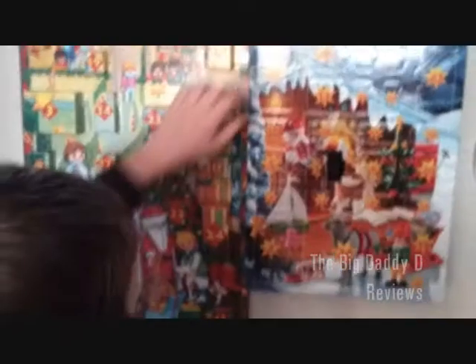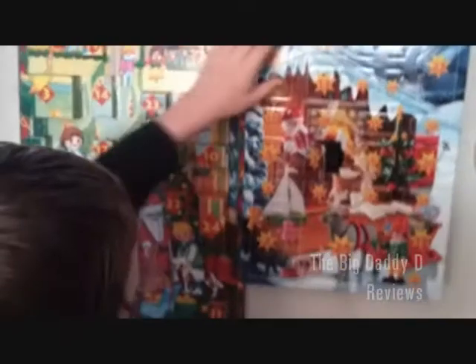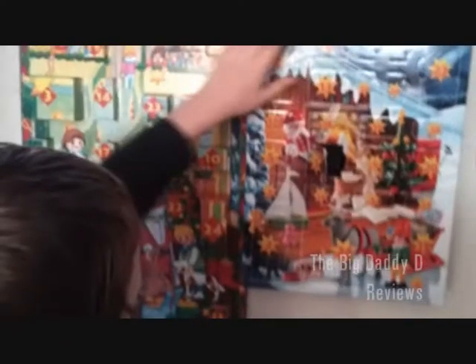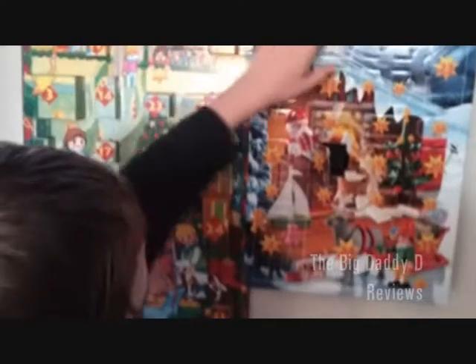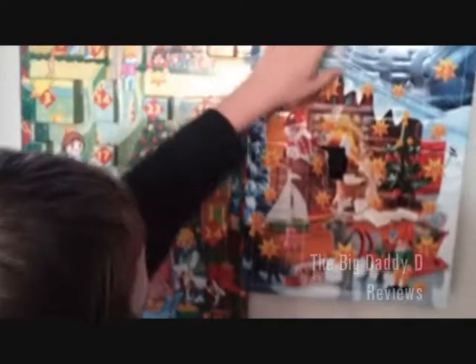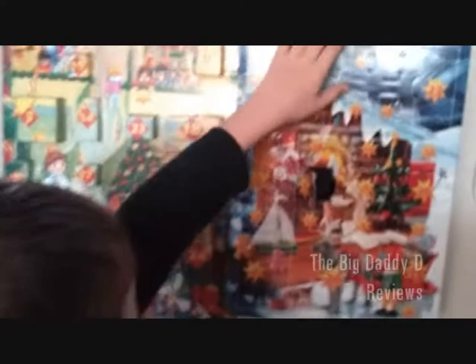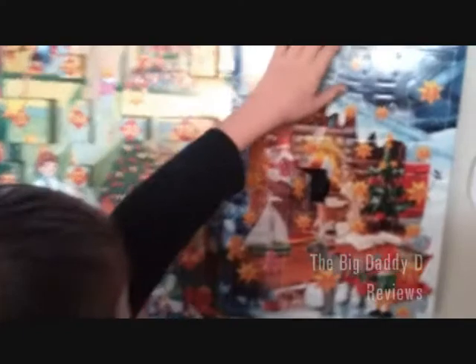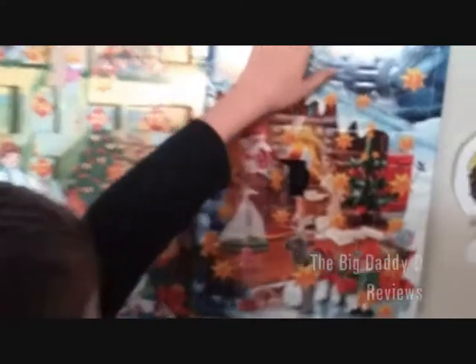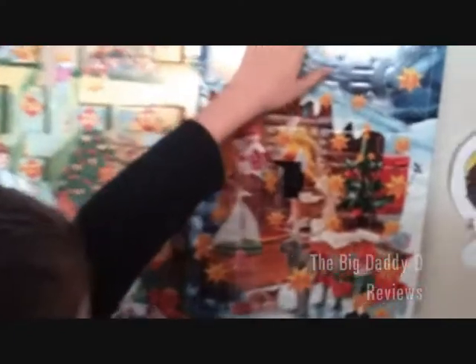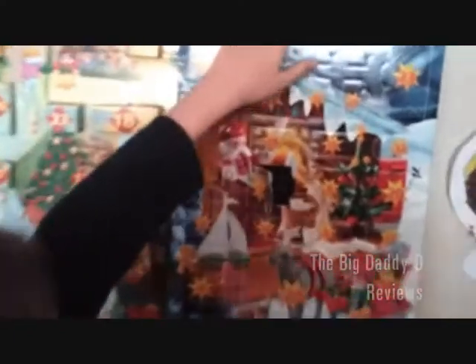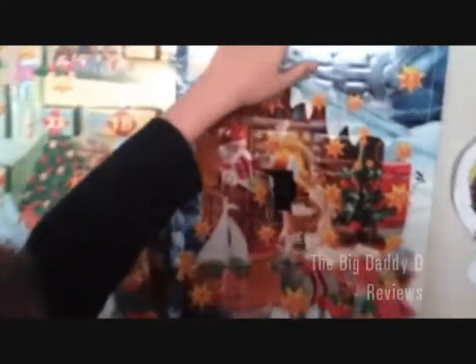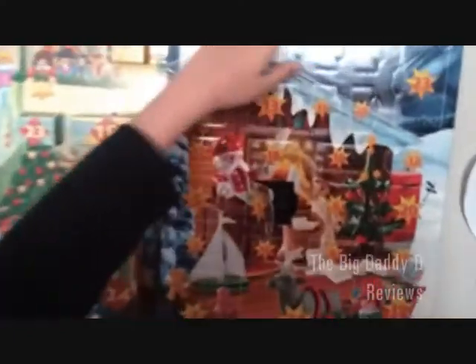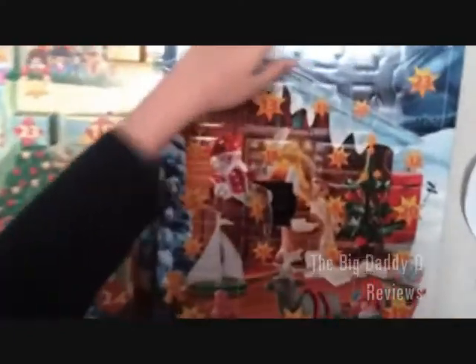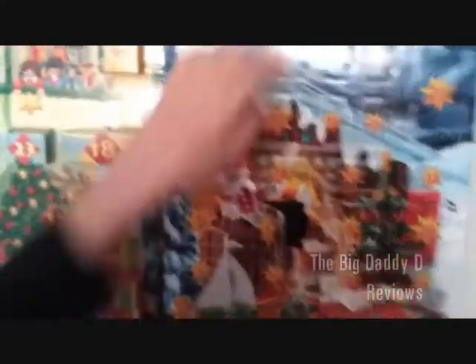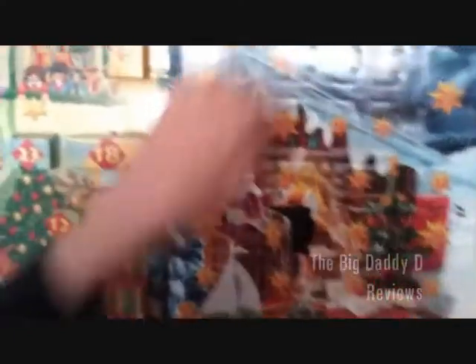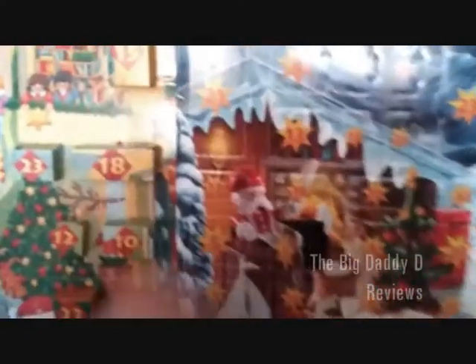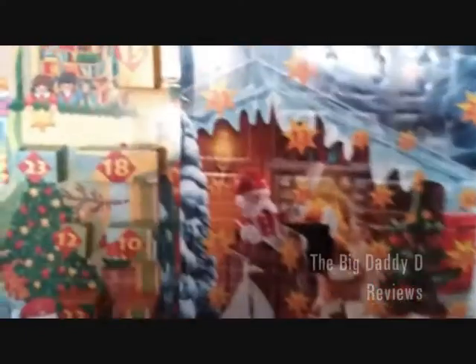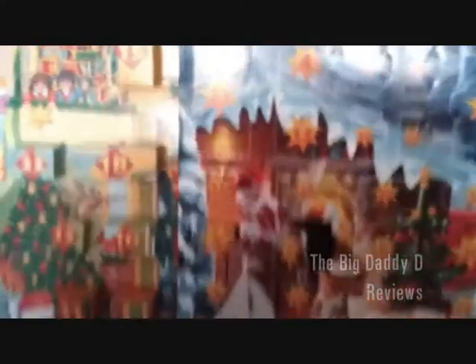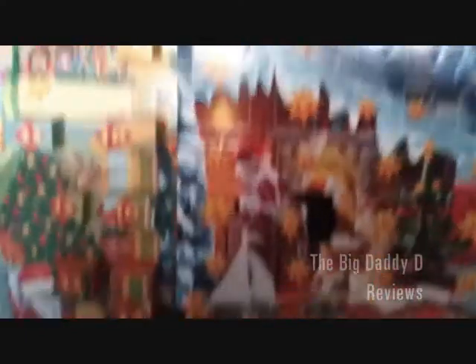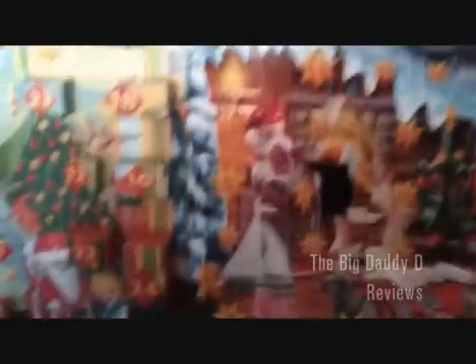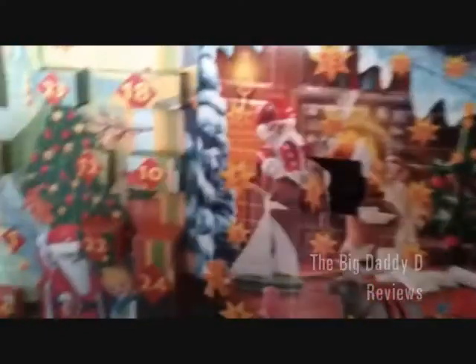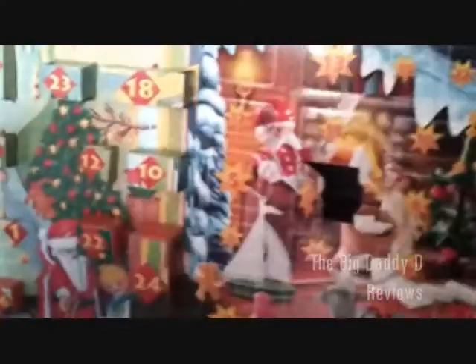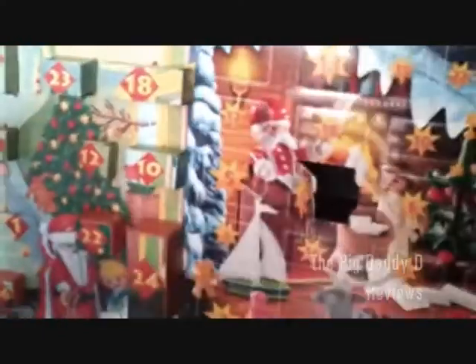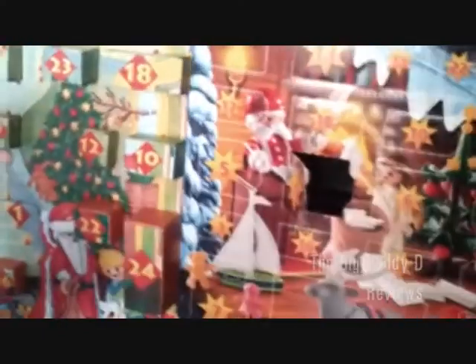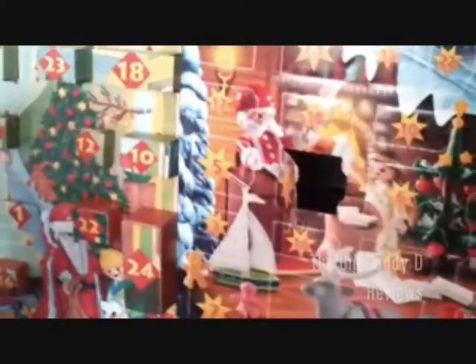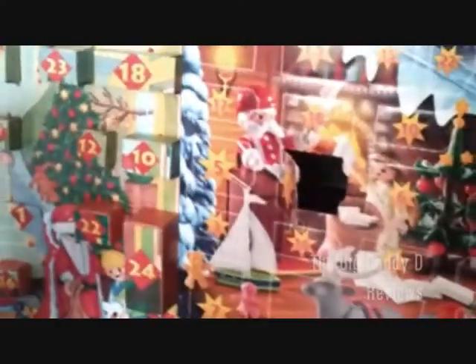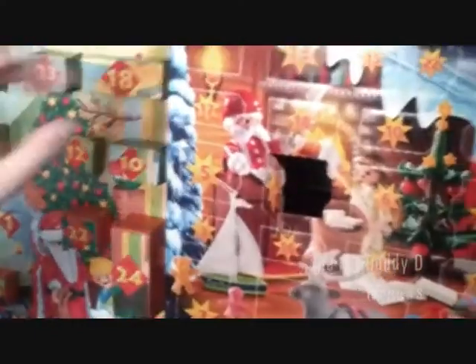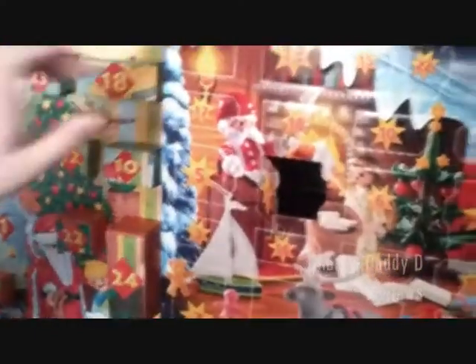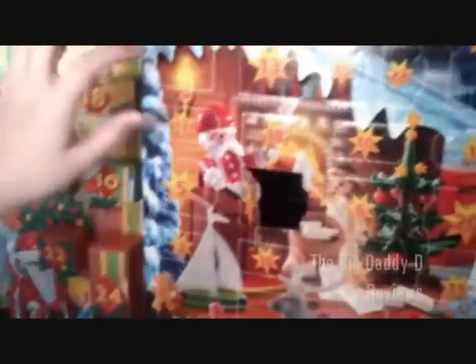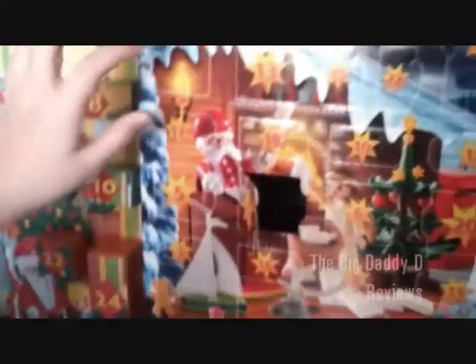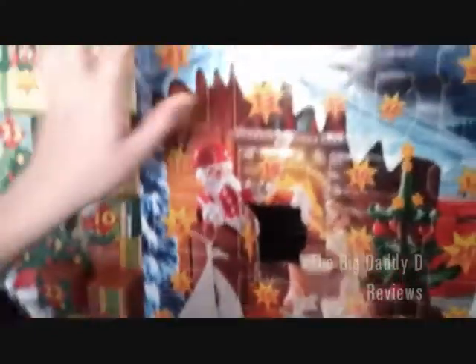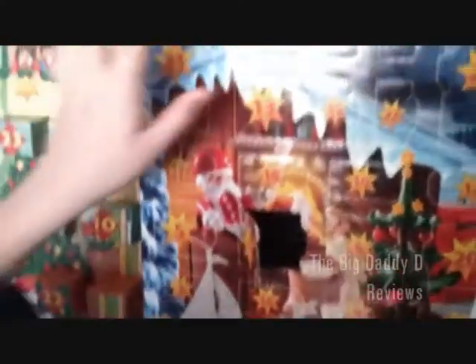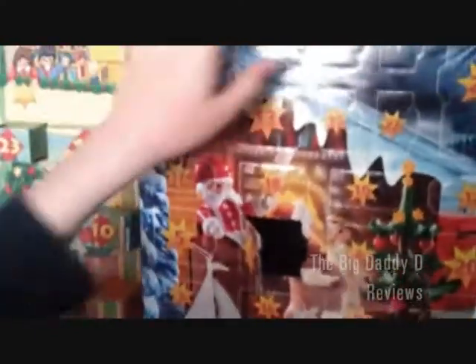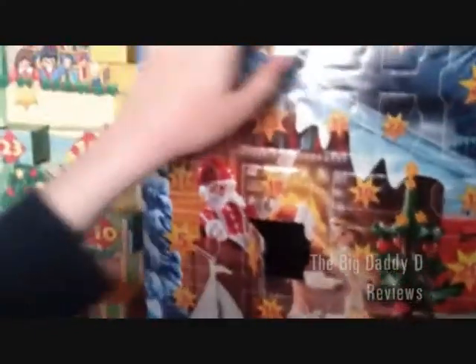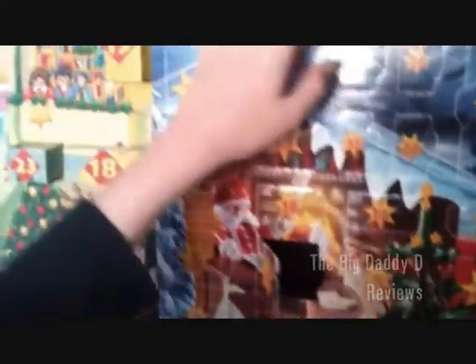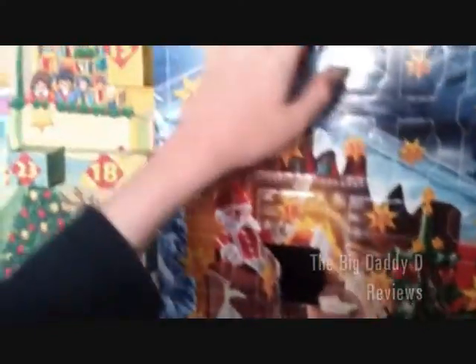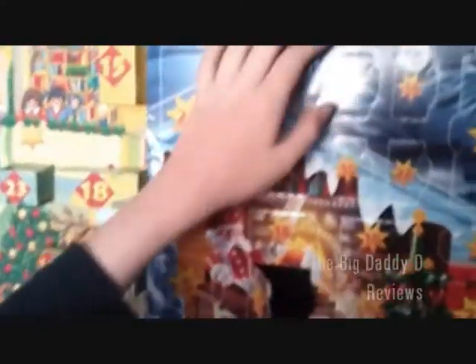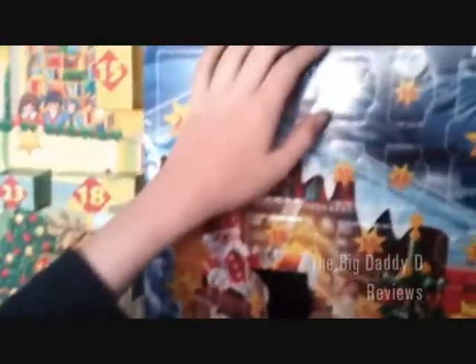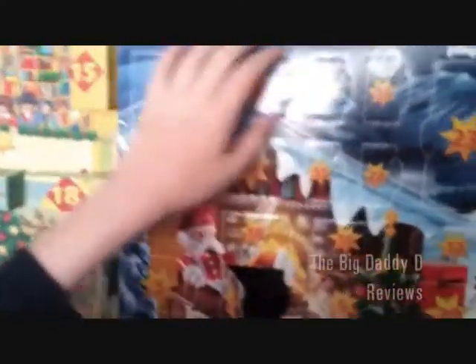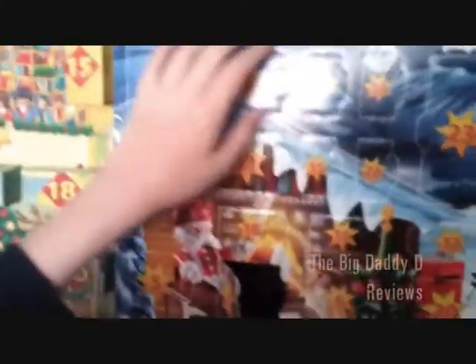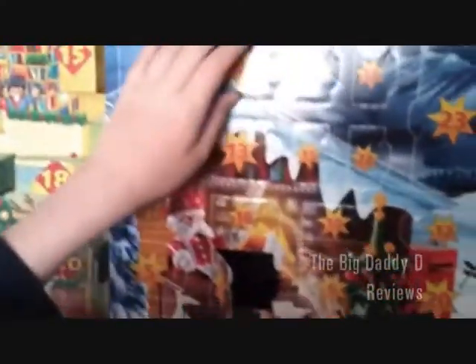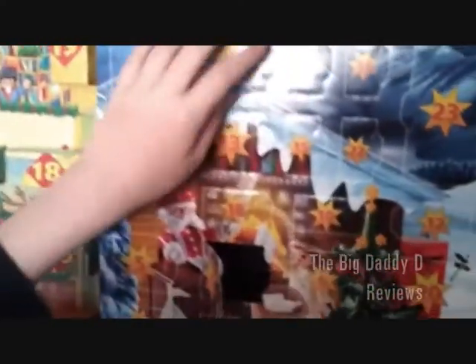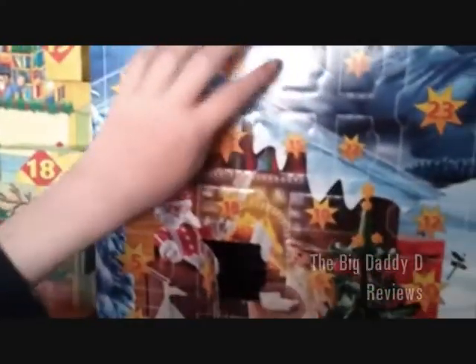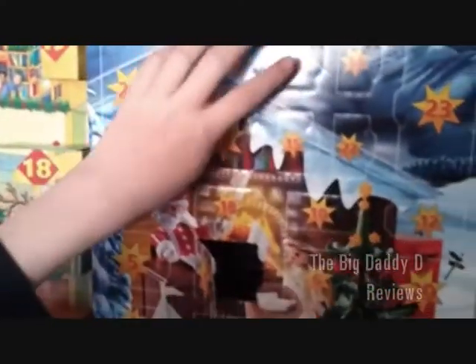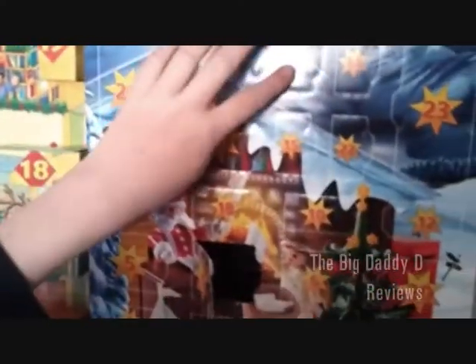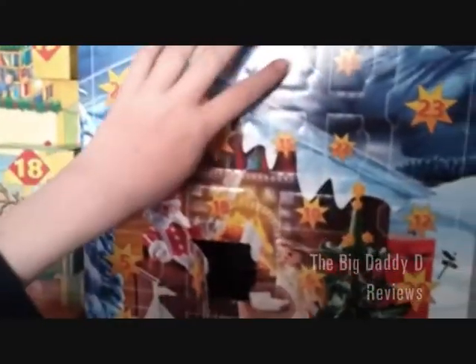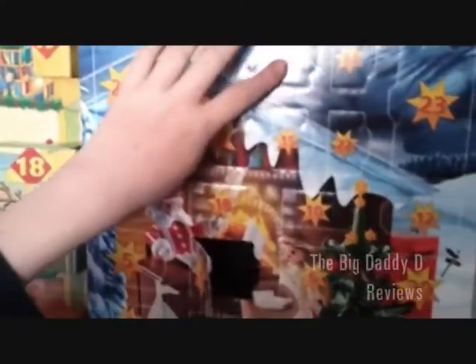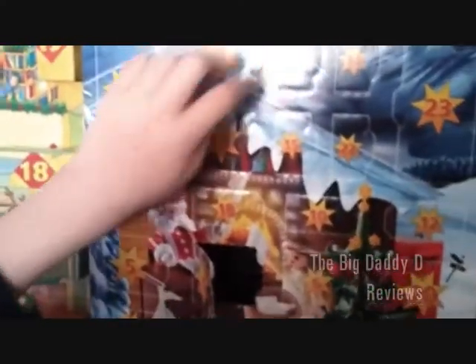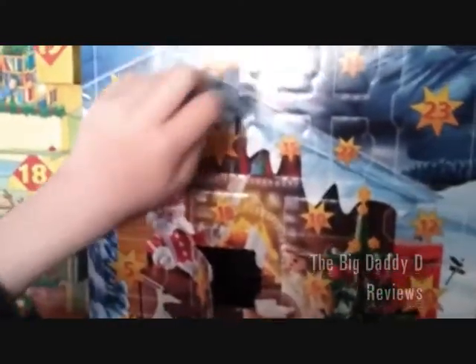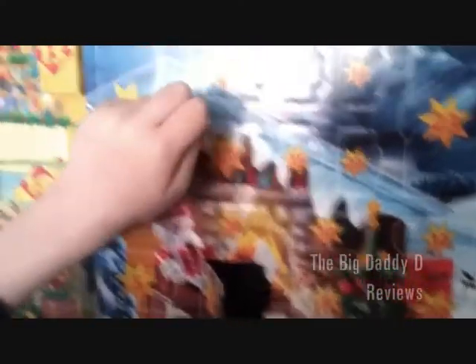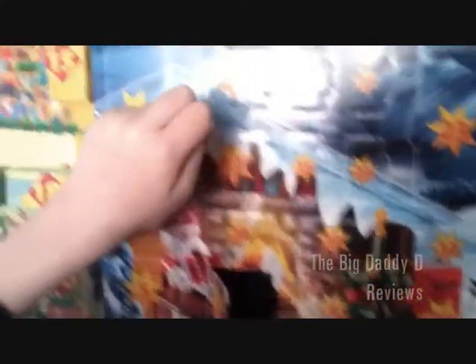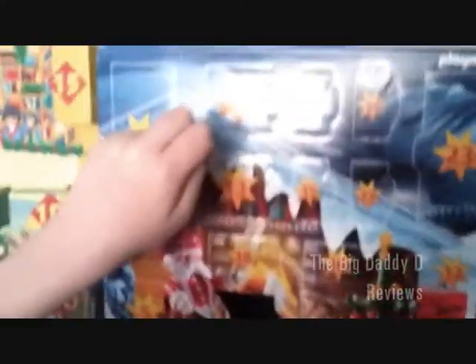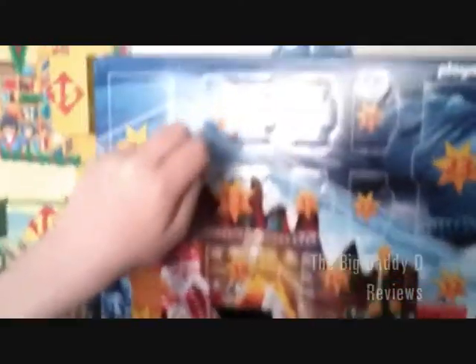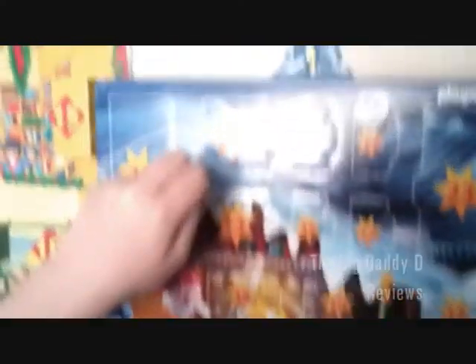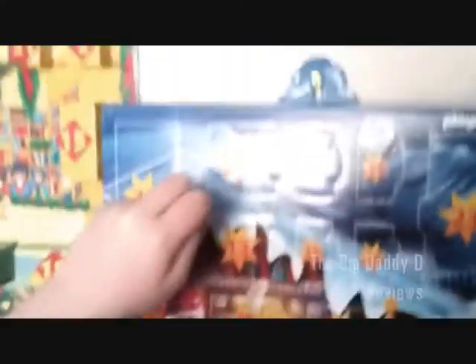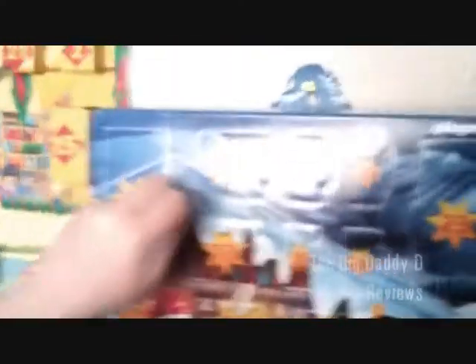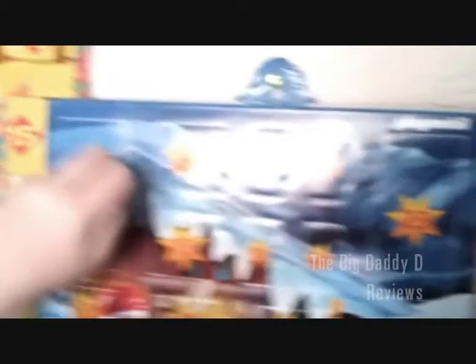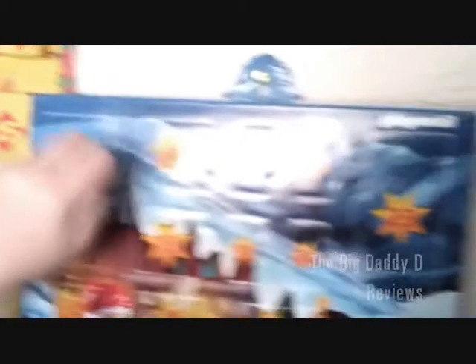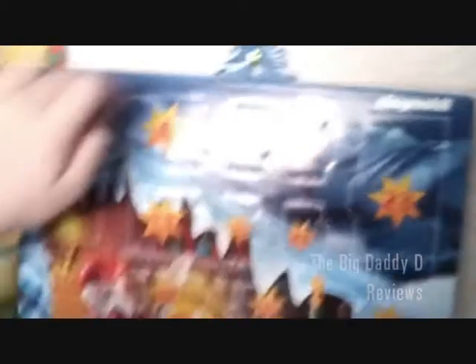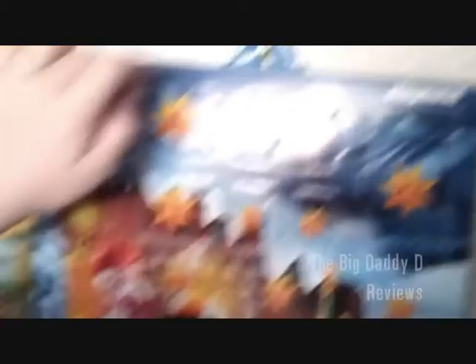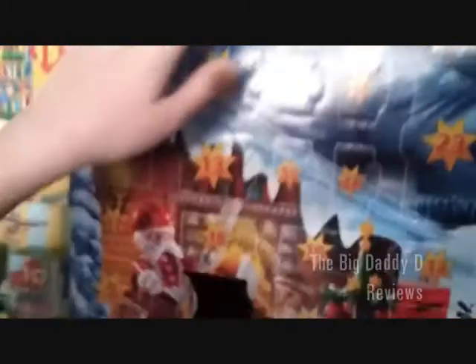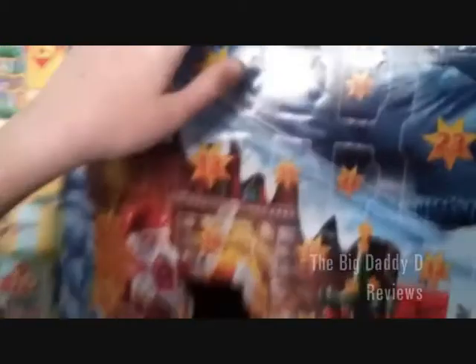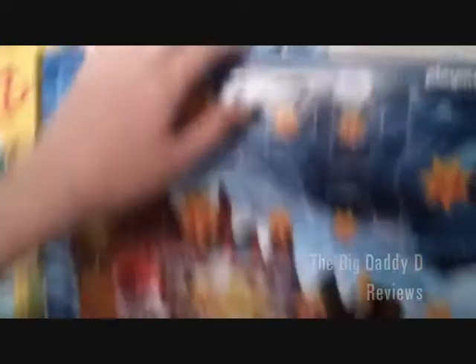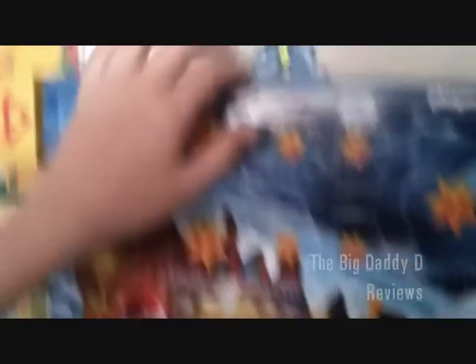It's day number two. Let's take a look and see what's in the post office advent calendar.